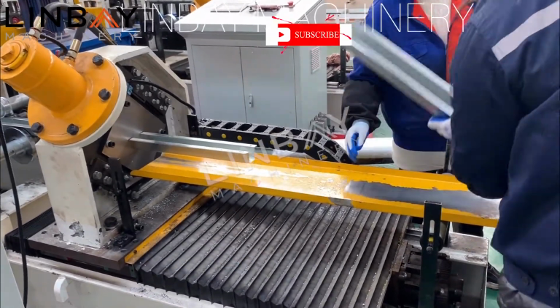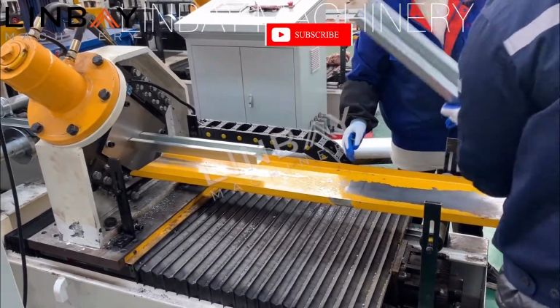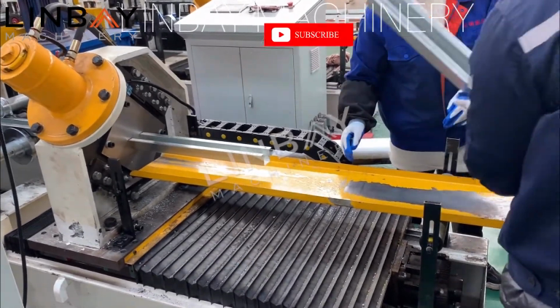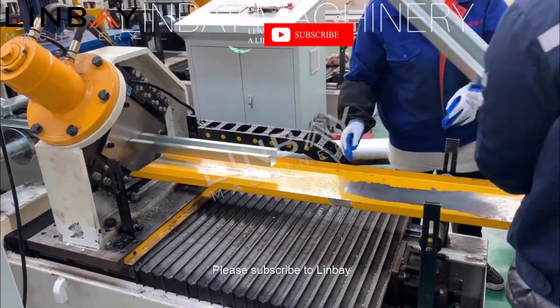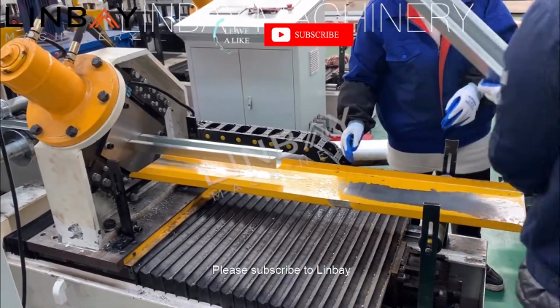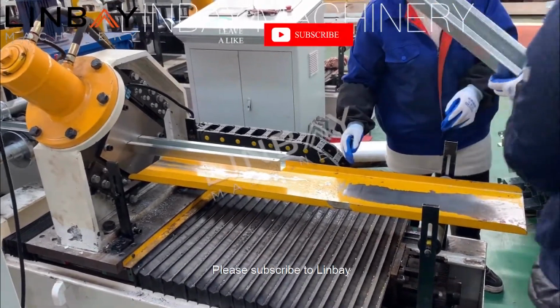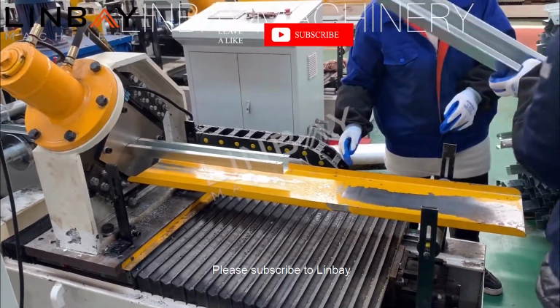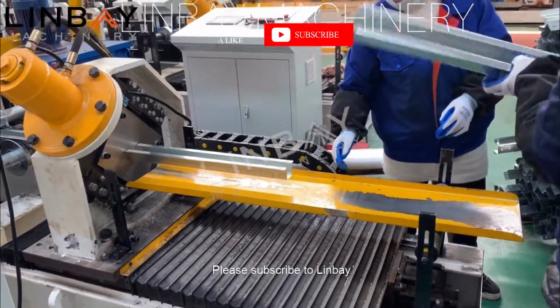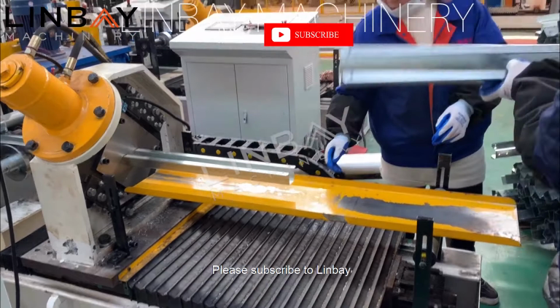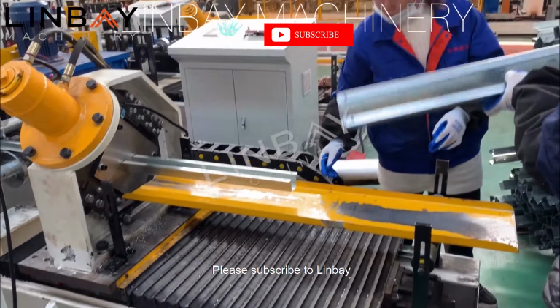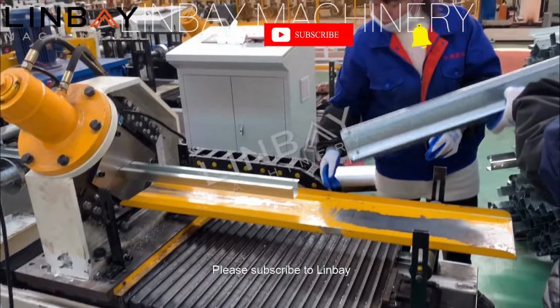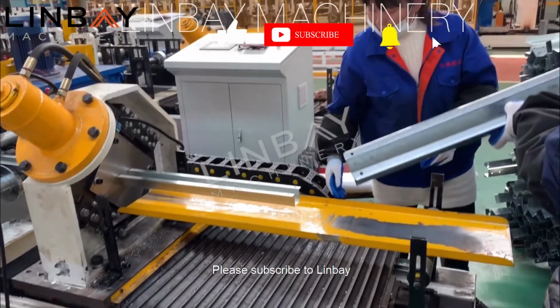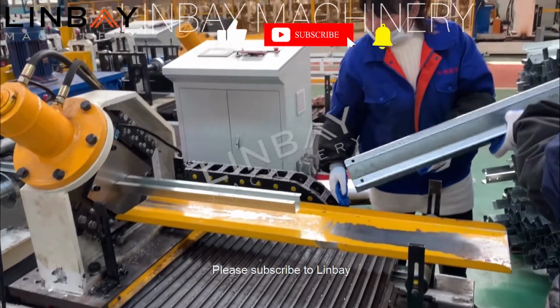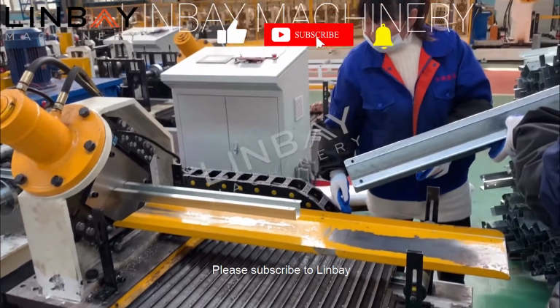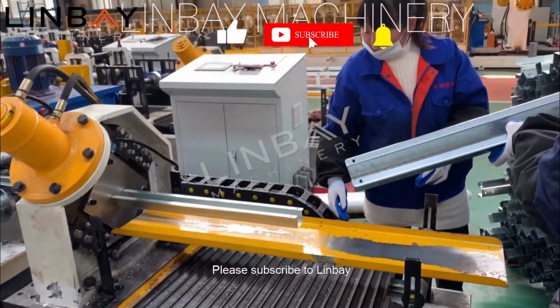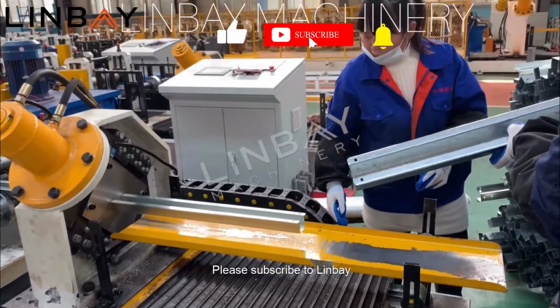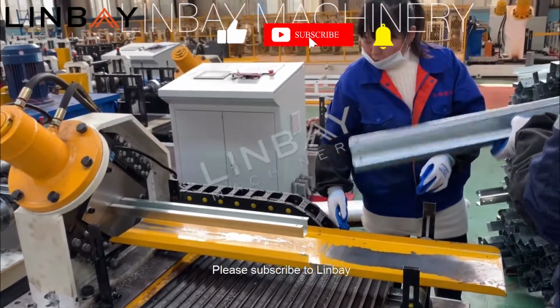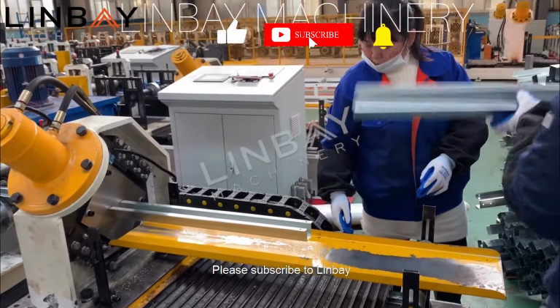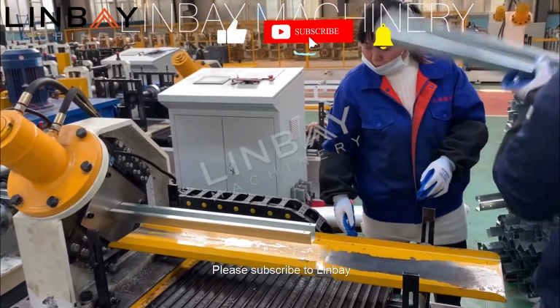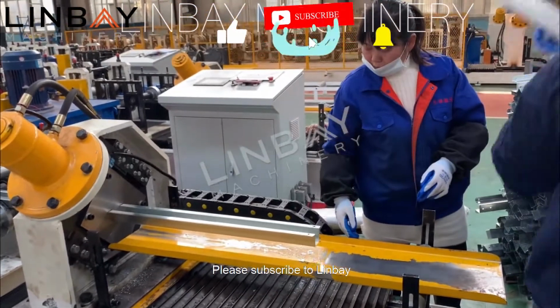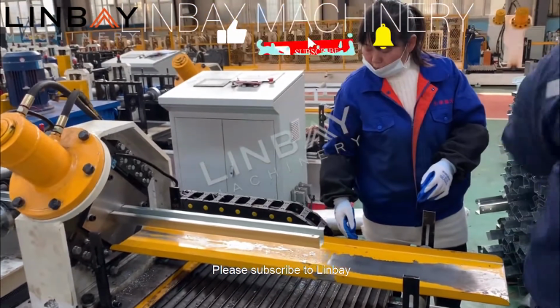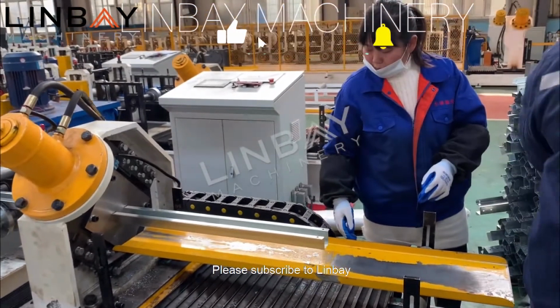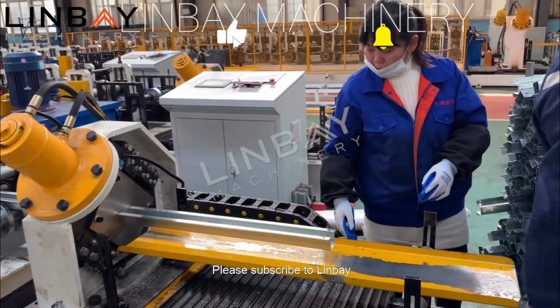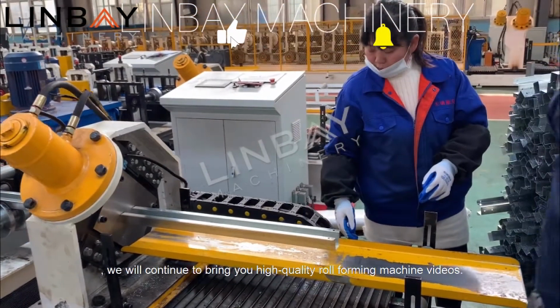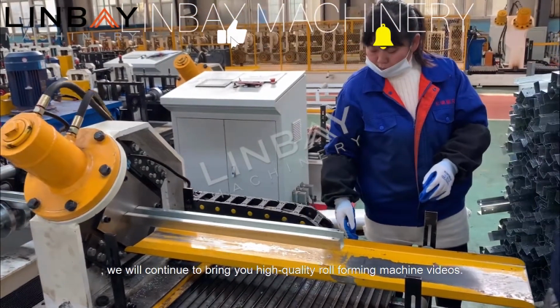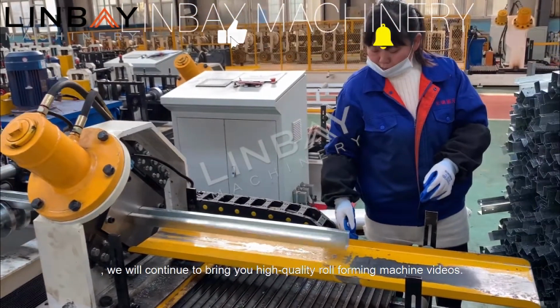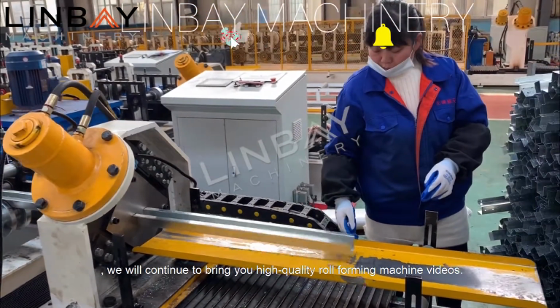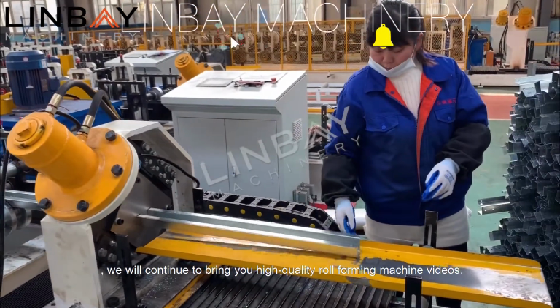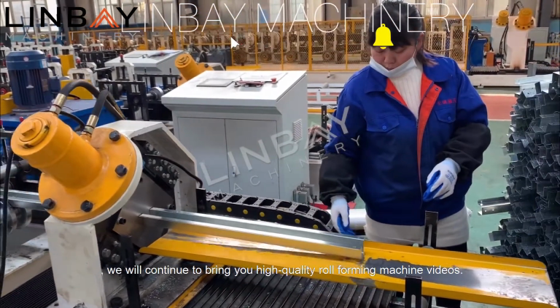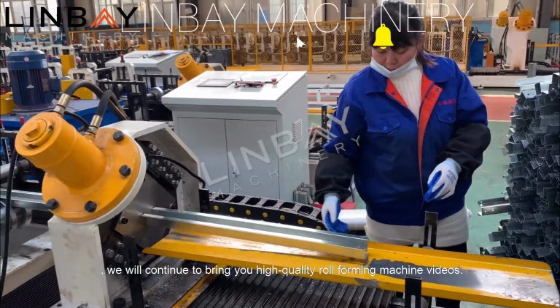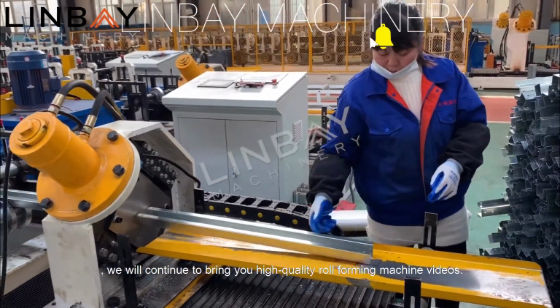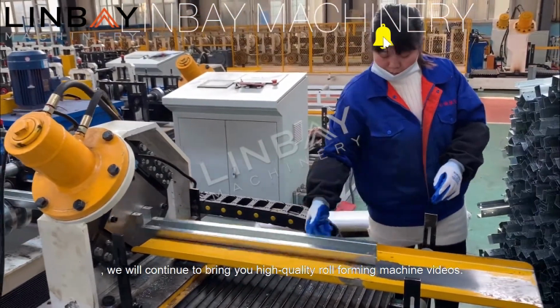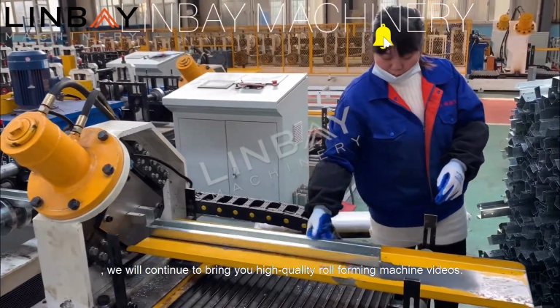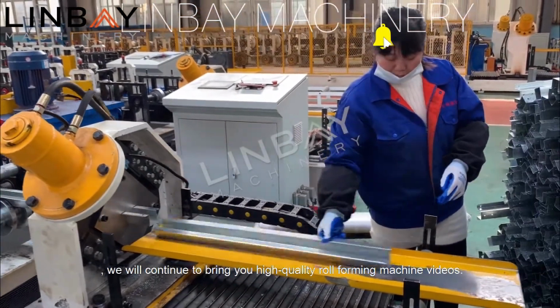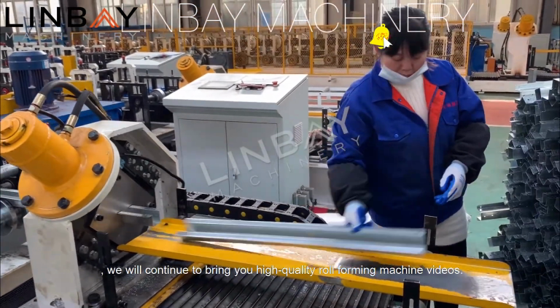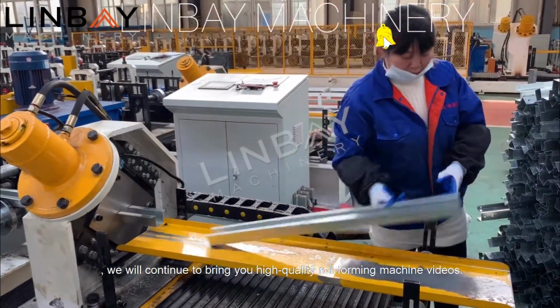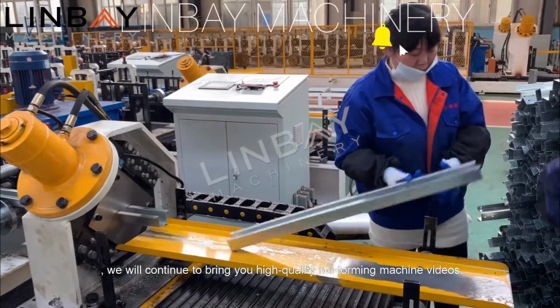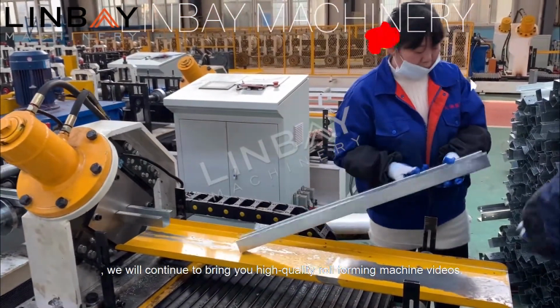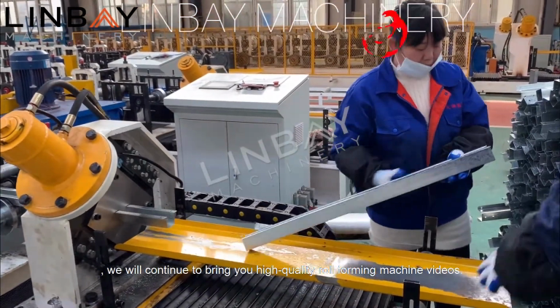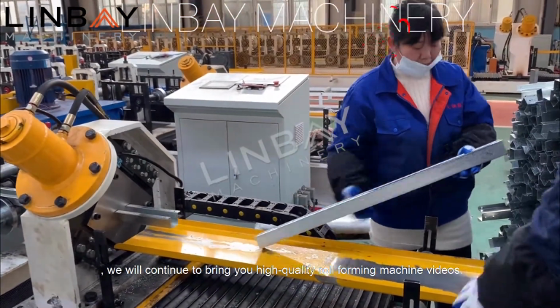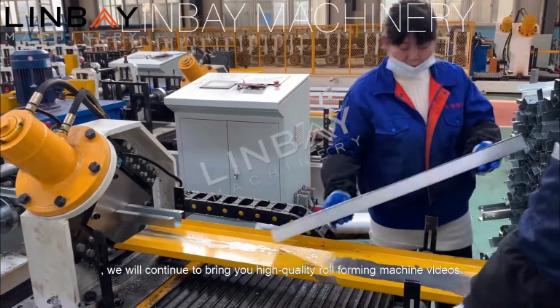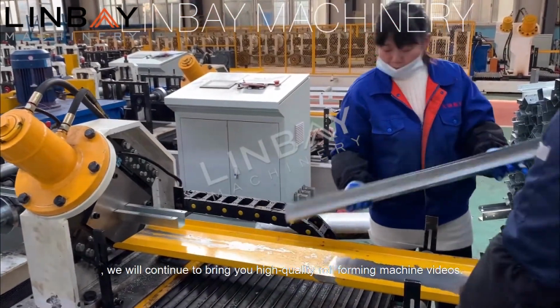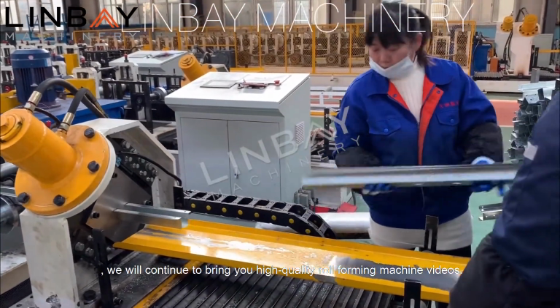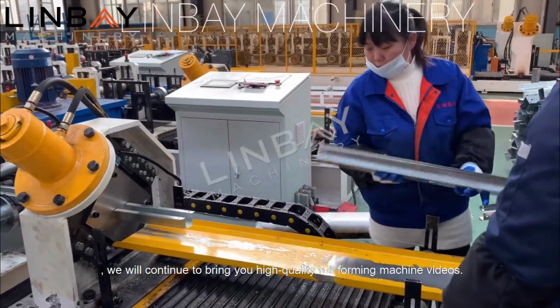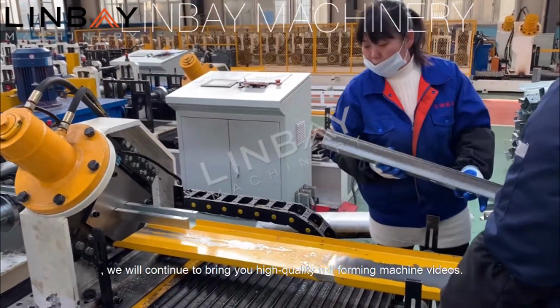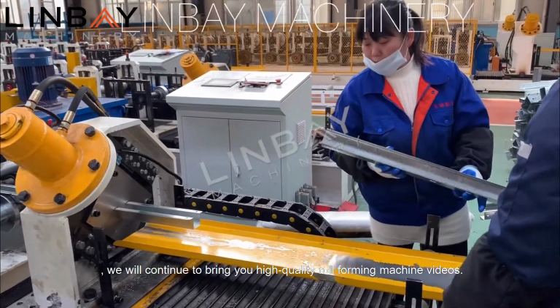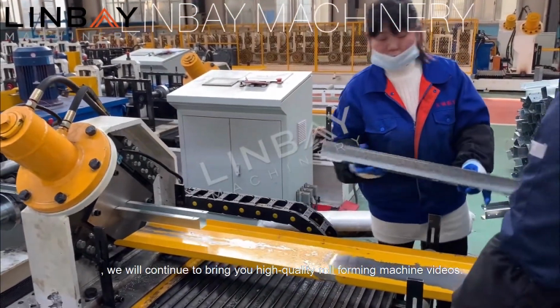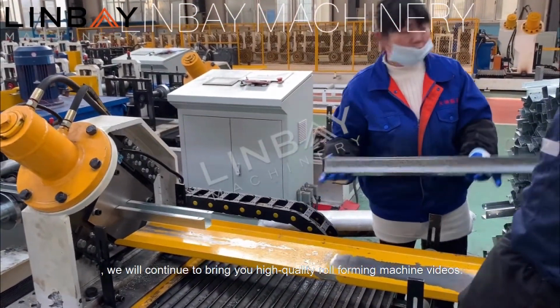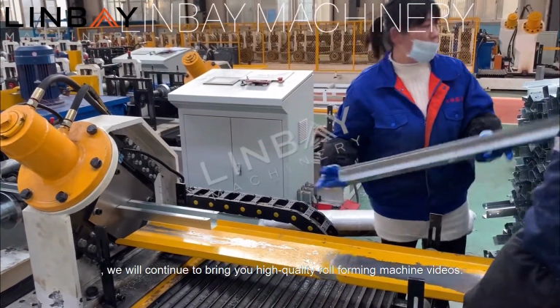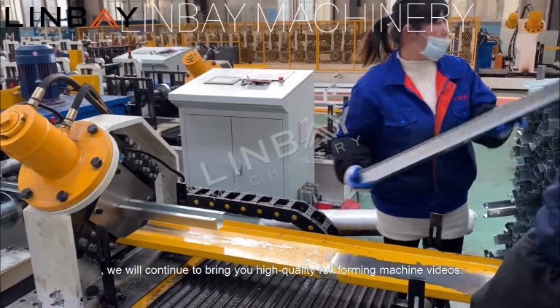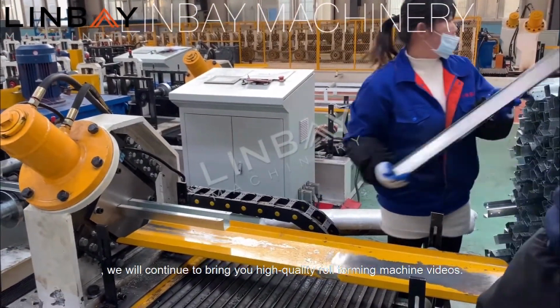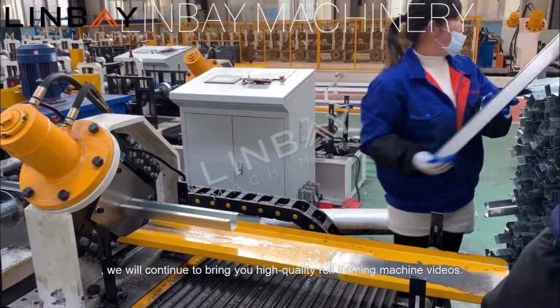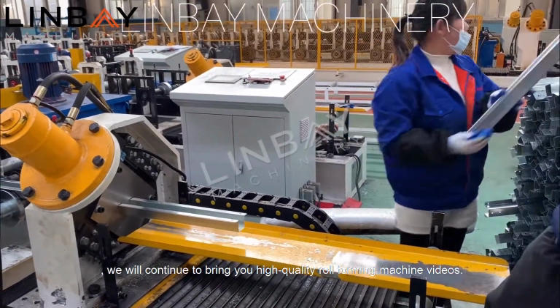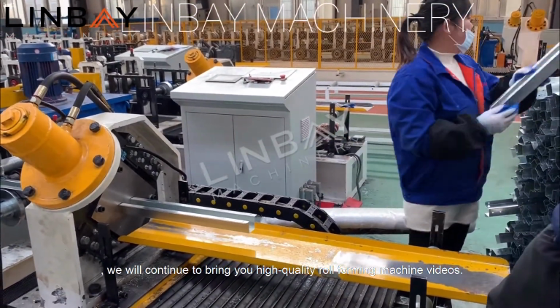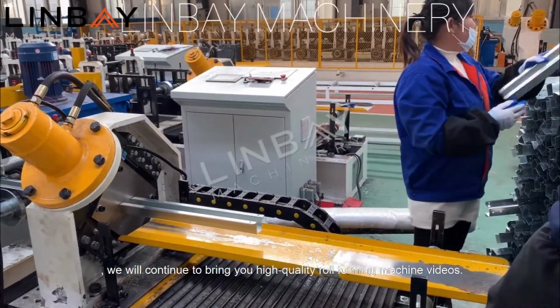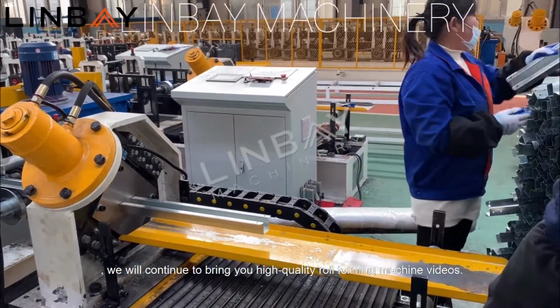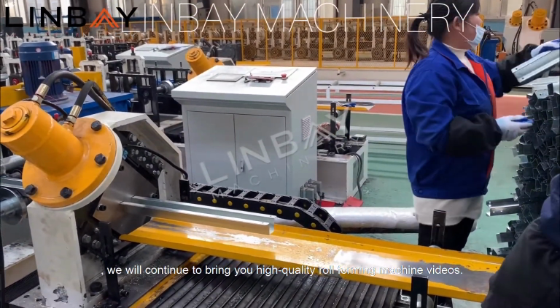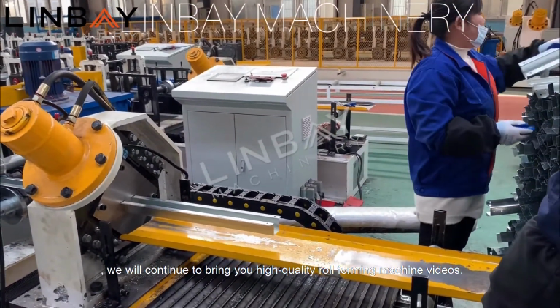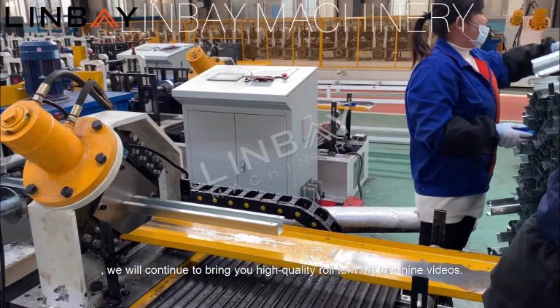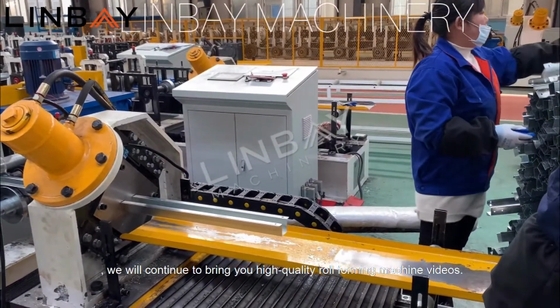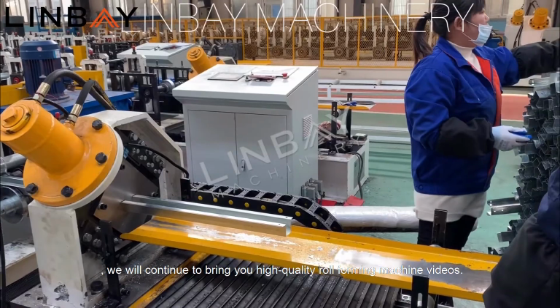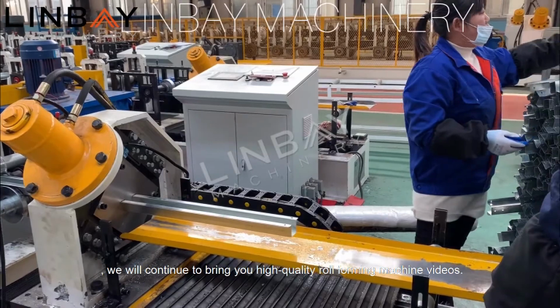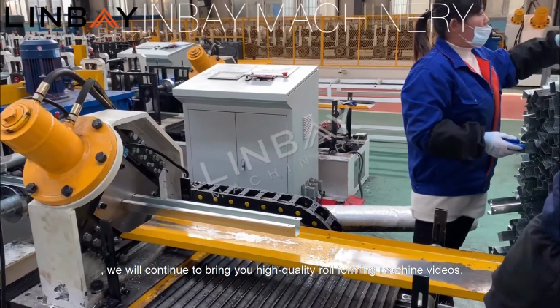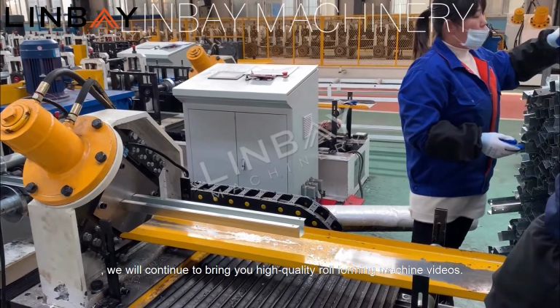Please subscribe to Linbei. We will continue to bring you high-quality roll forming machine videos.